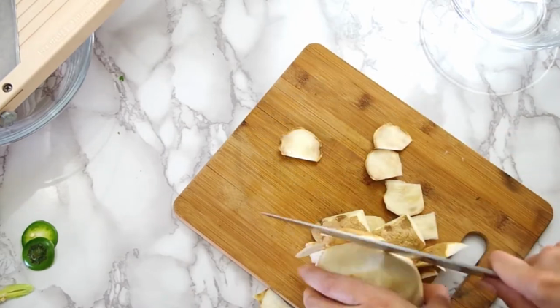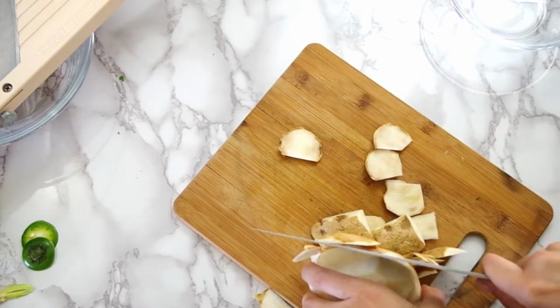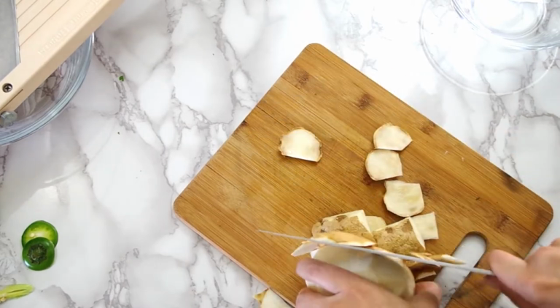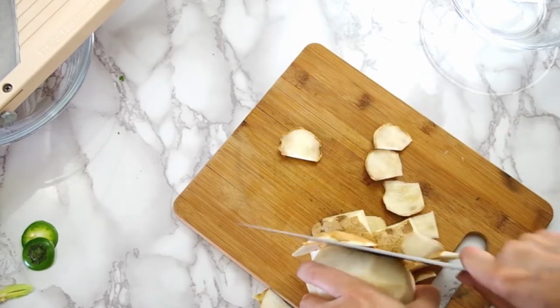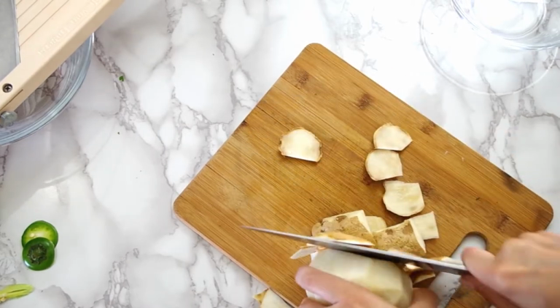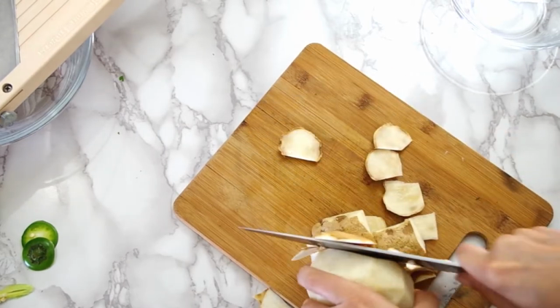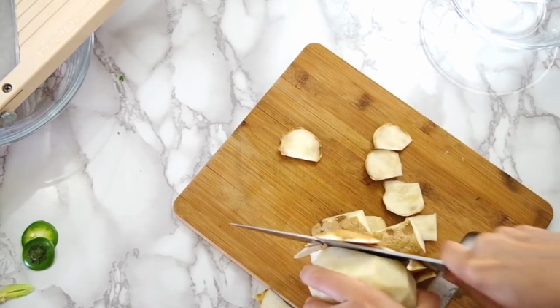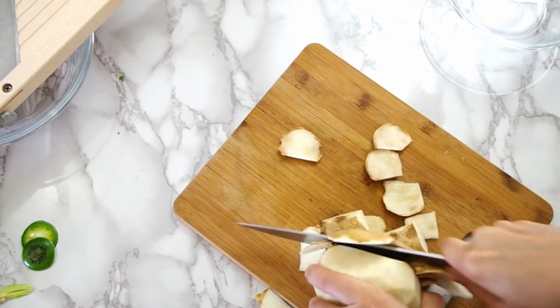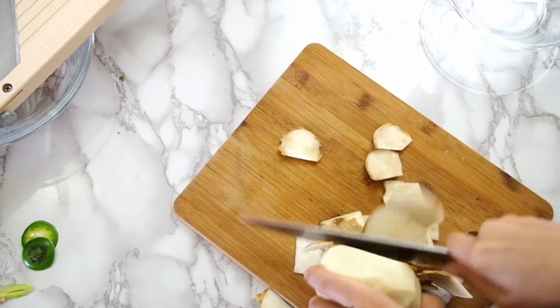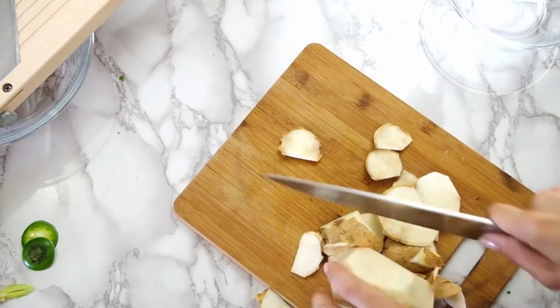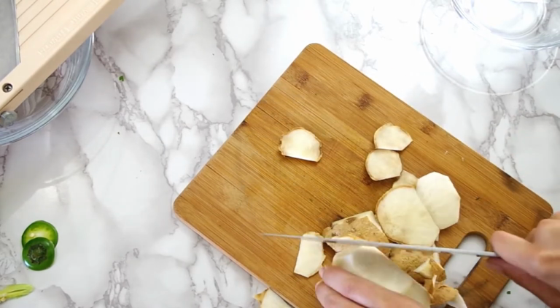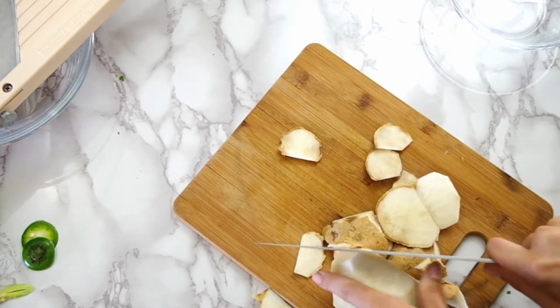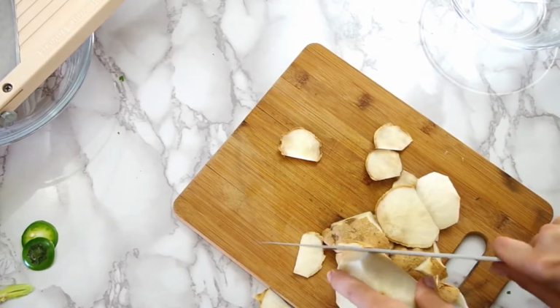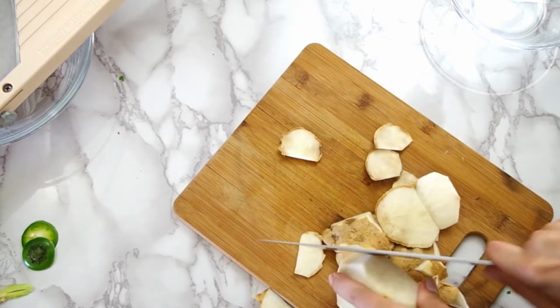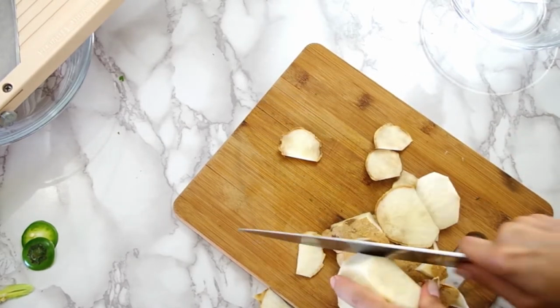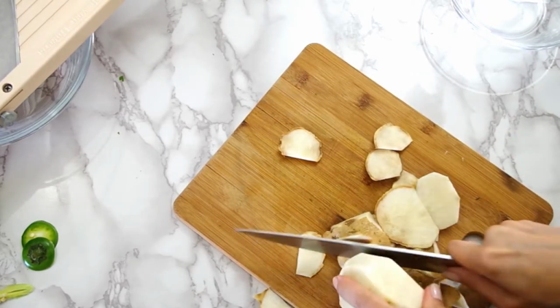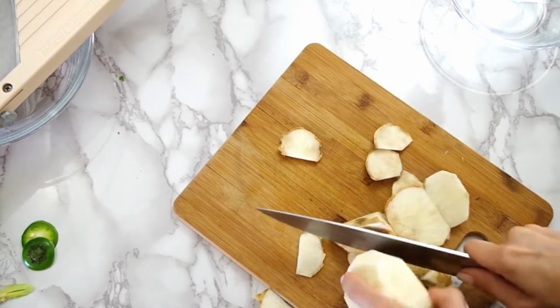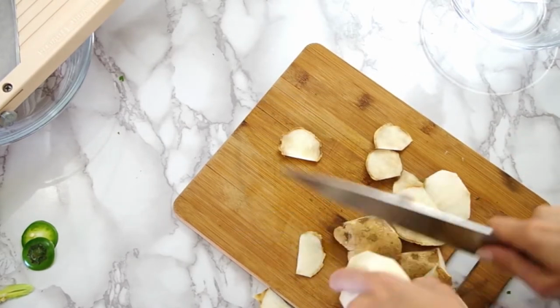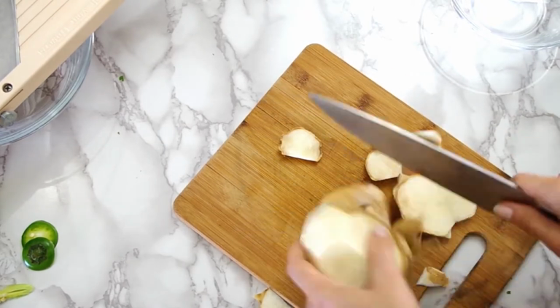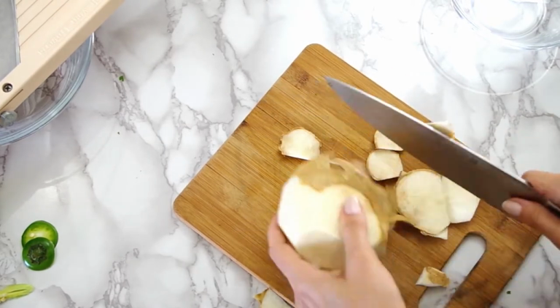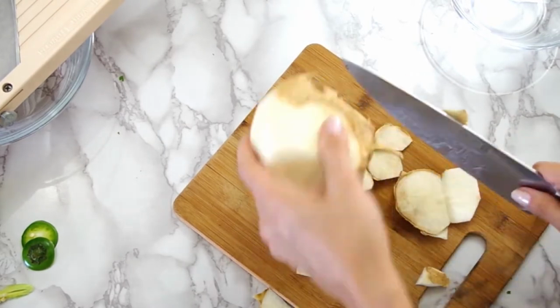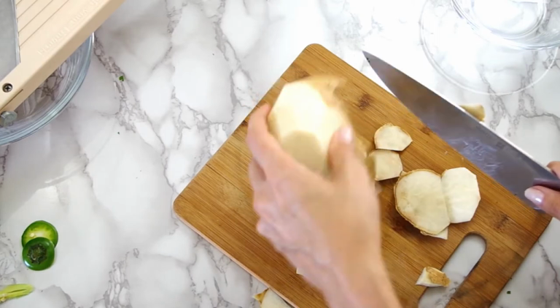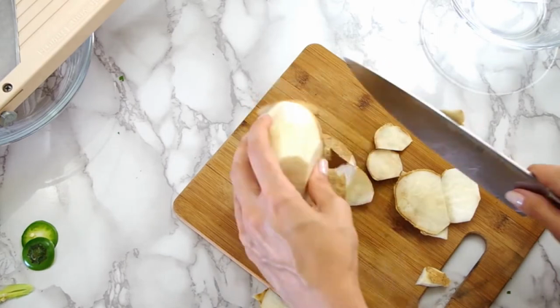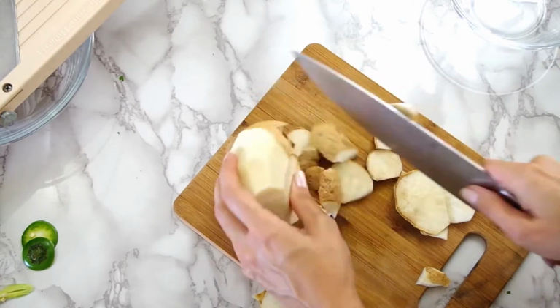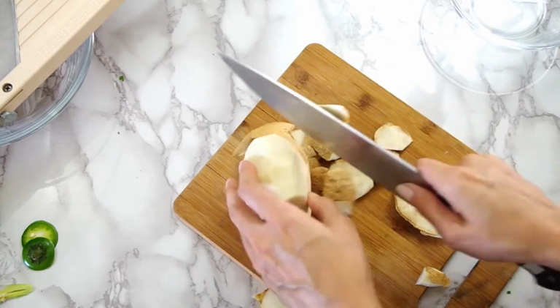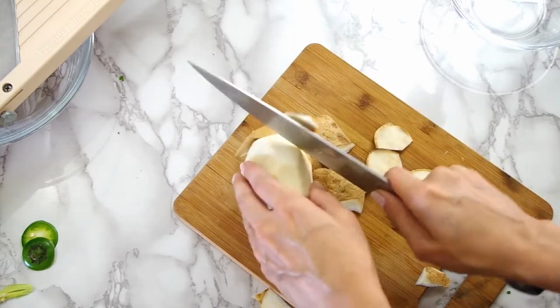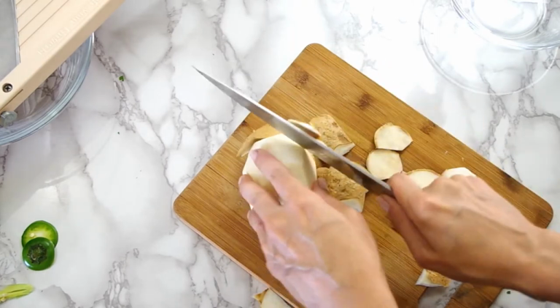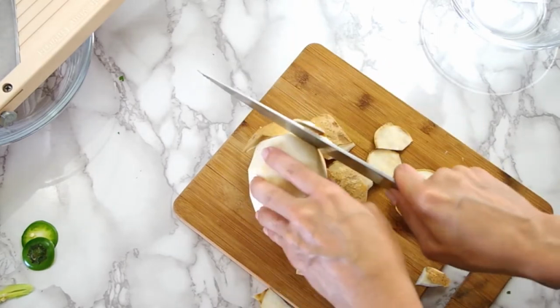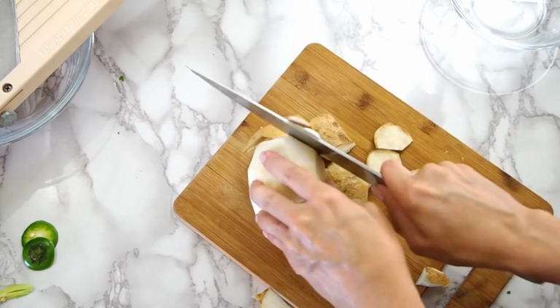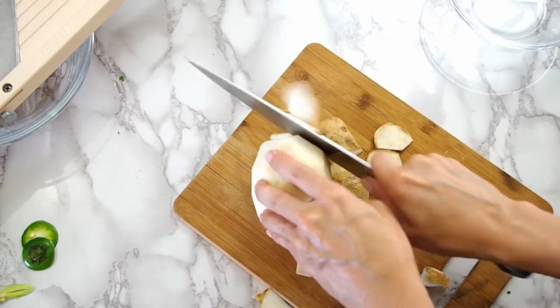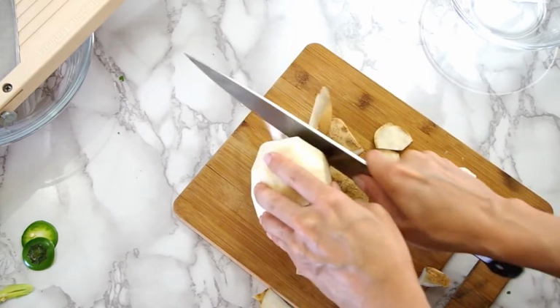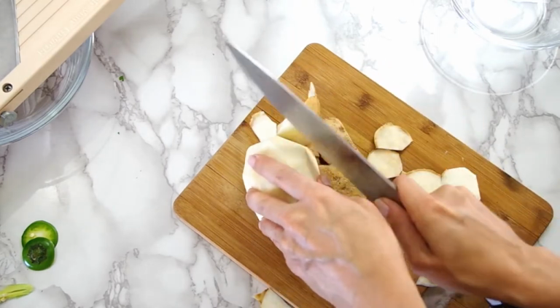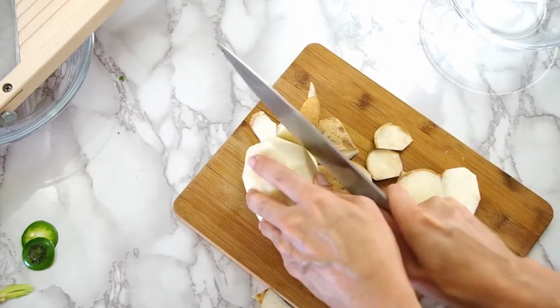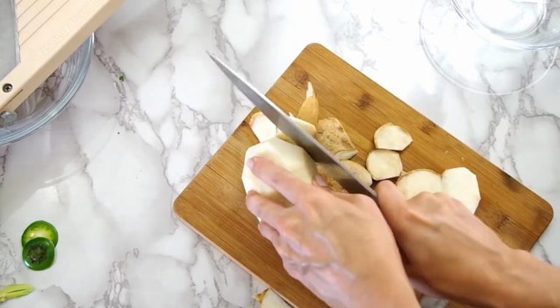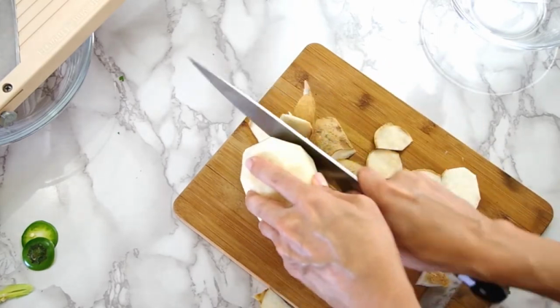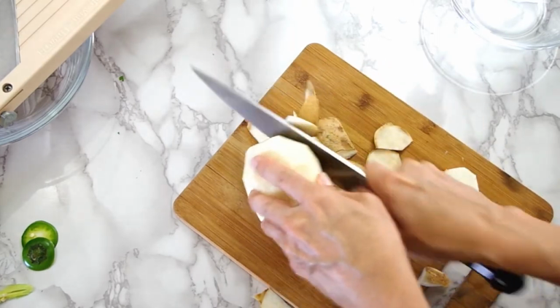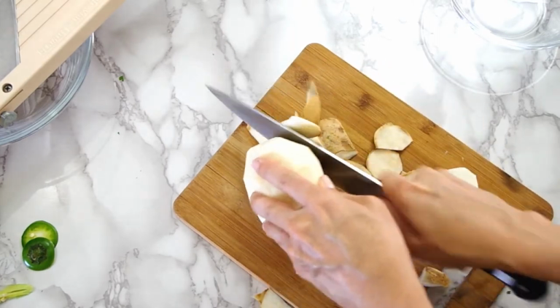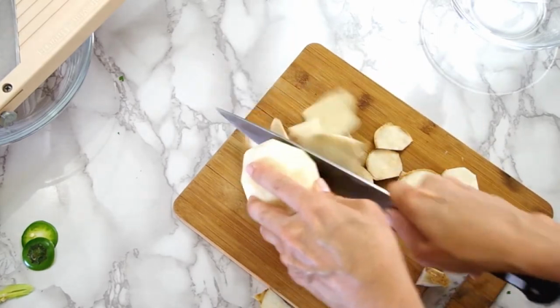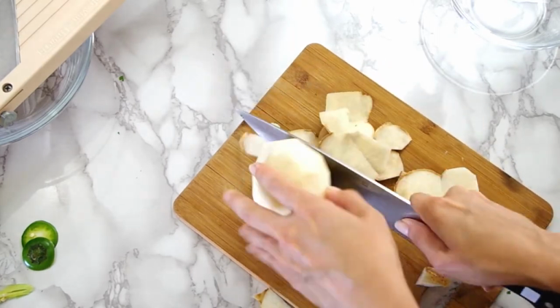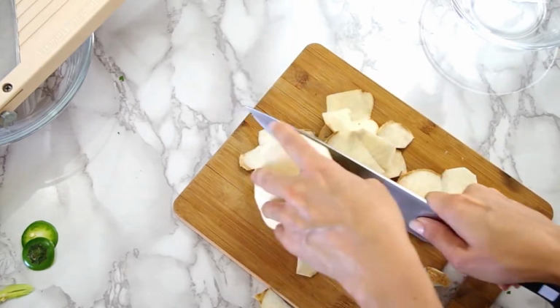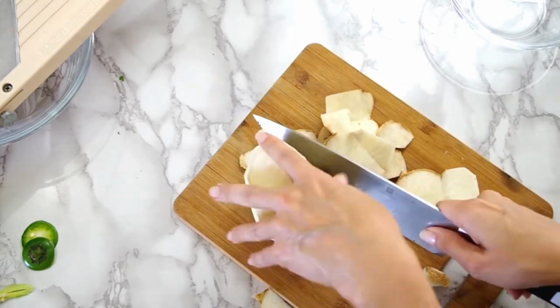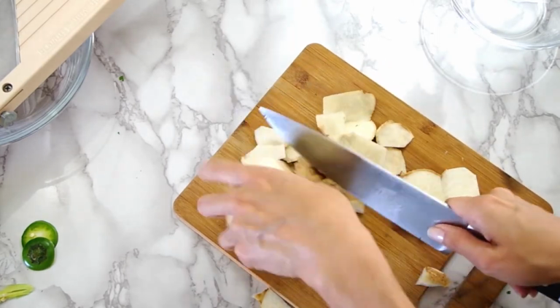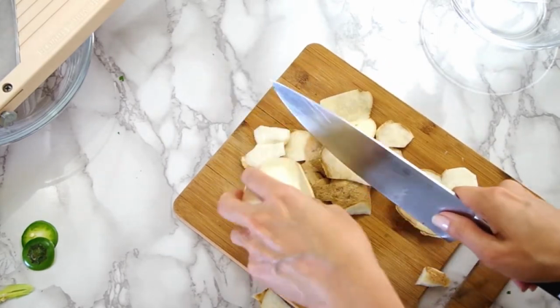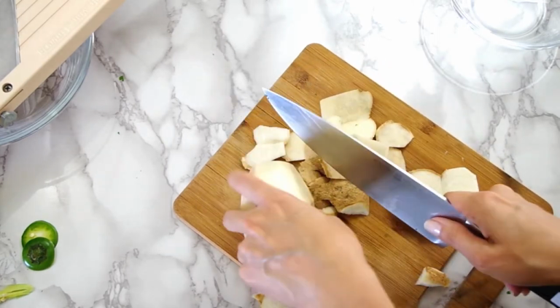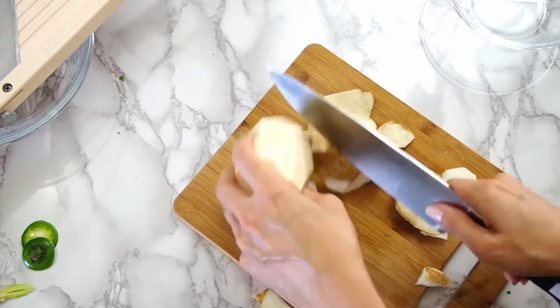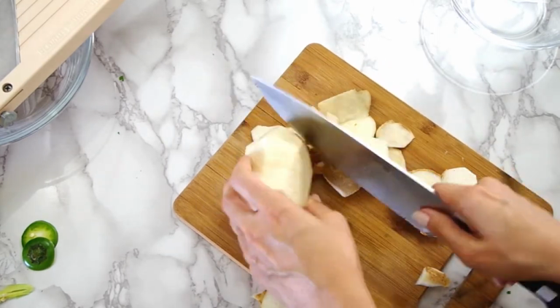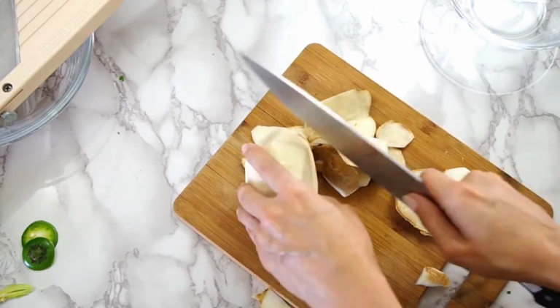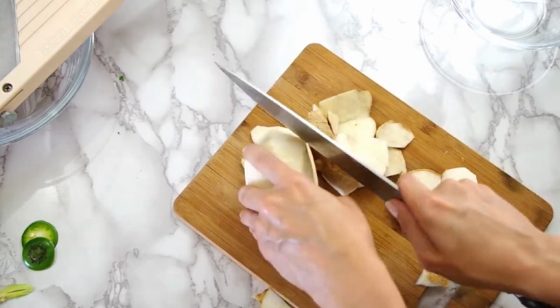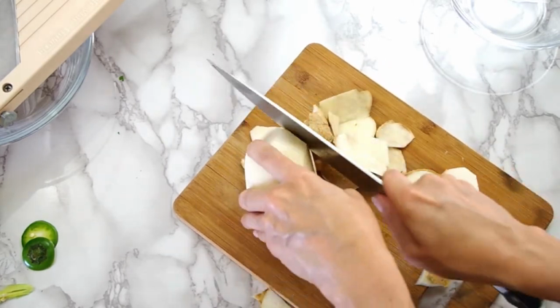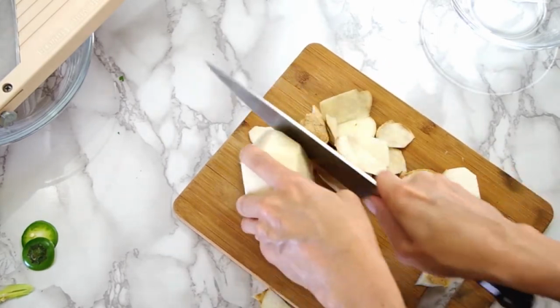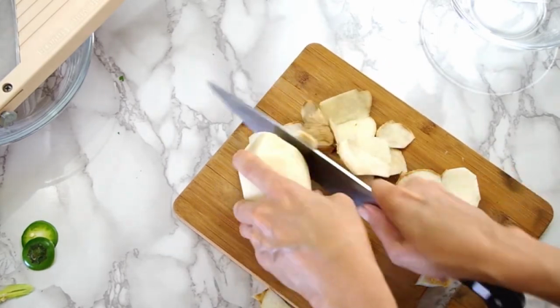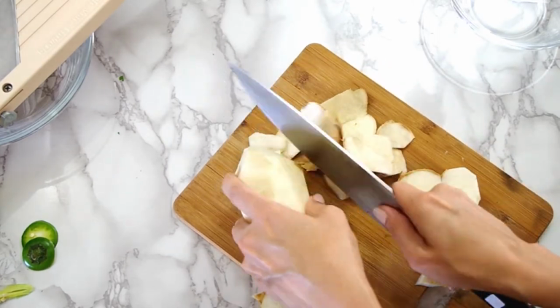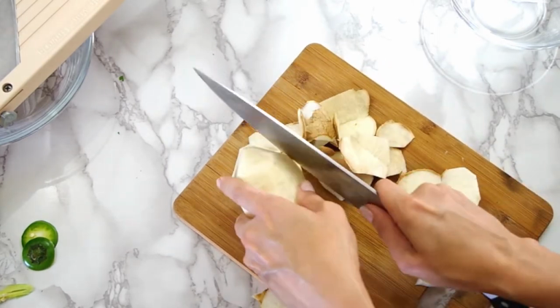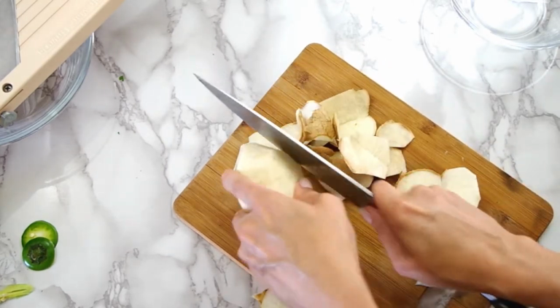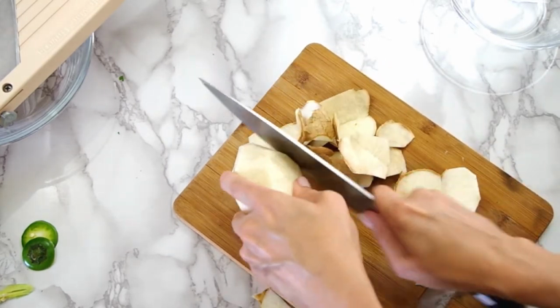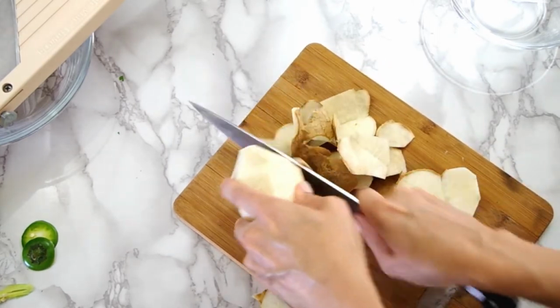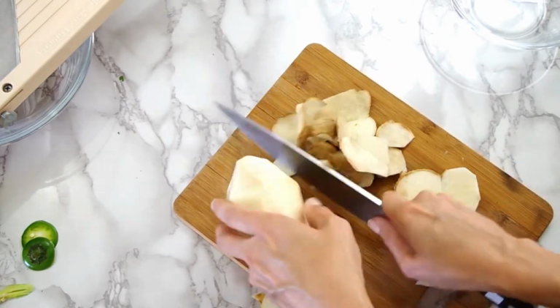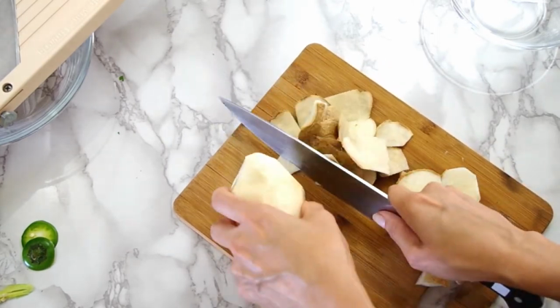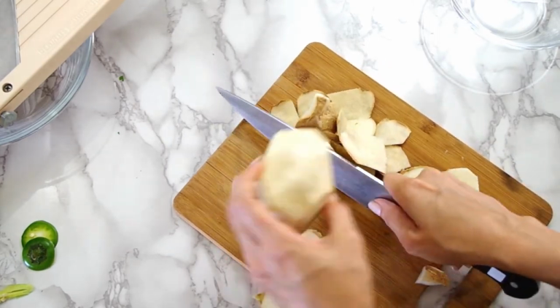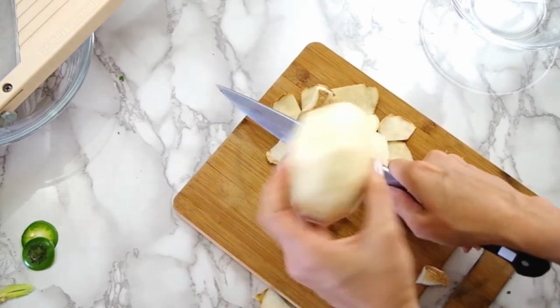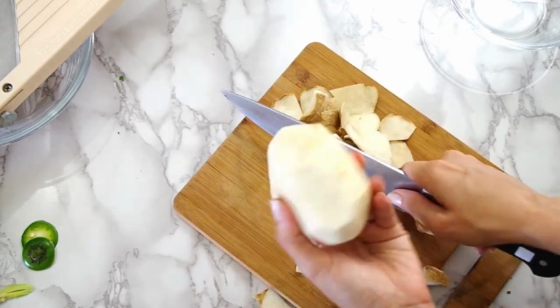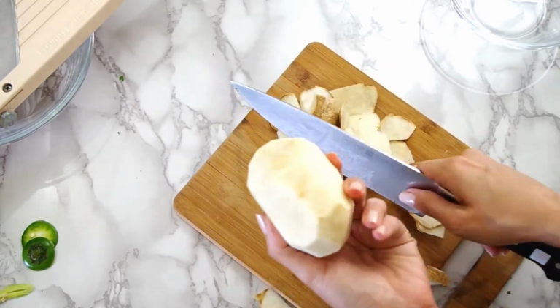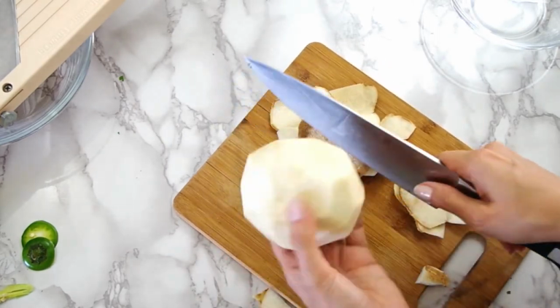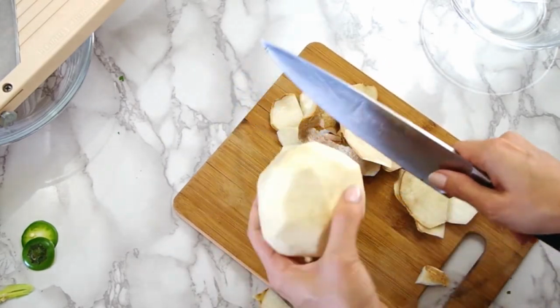You know, the typical Mexican stuff. If you can't find jicama, you could substitute this part with some type of radish.